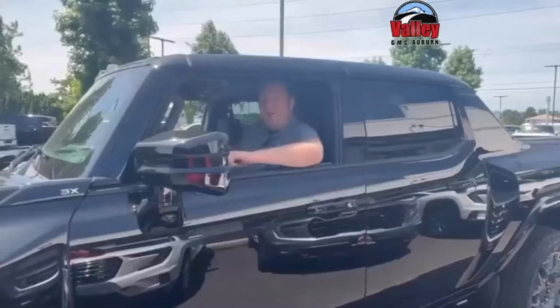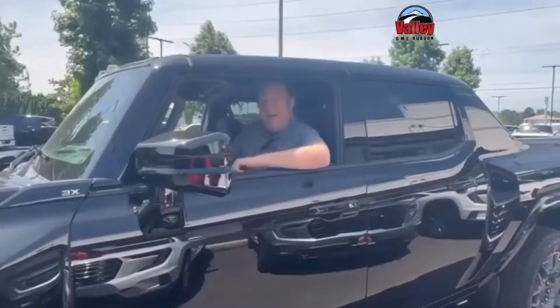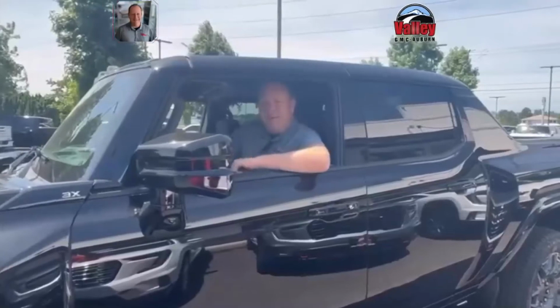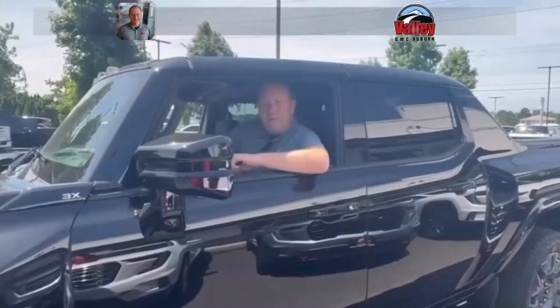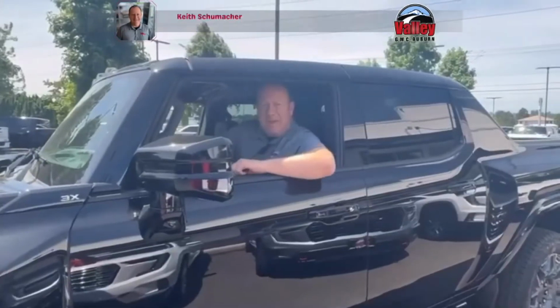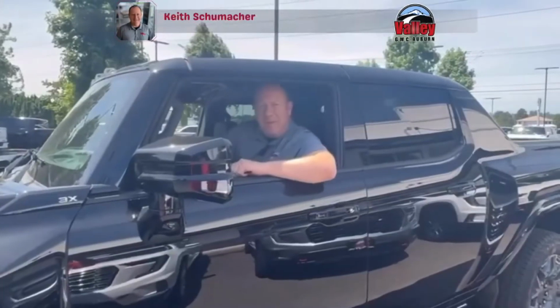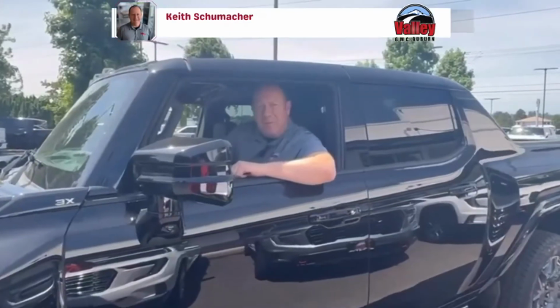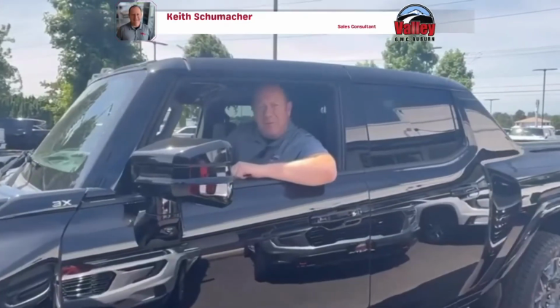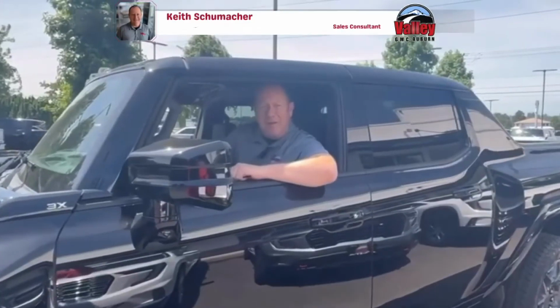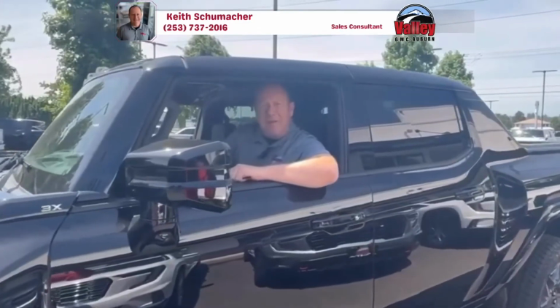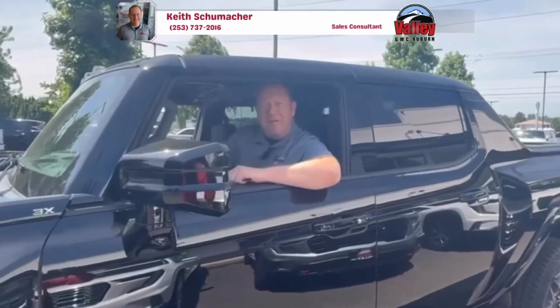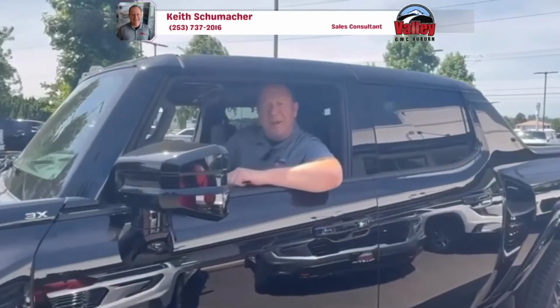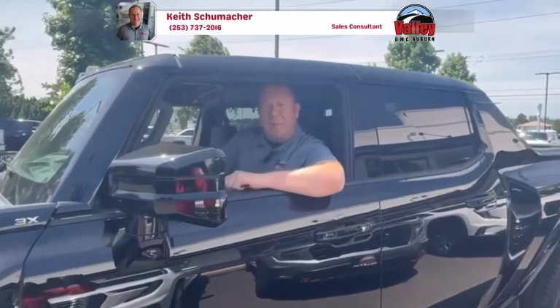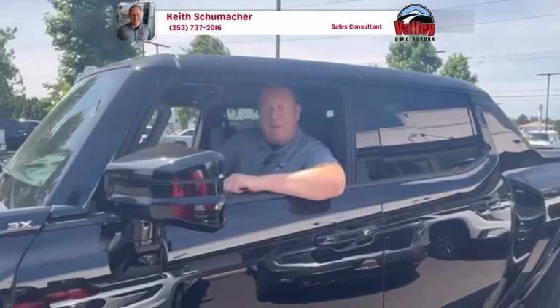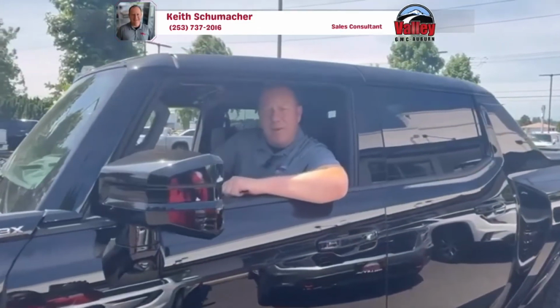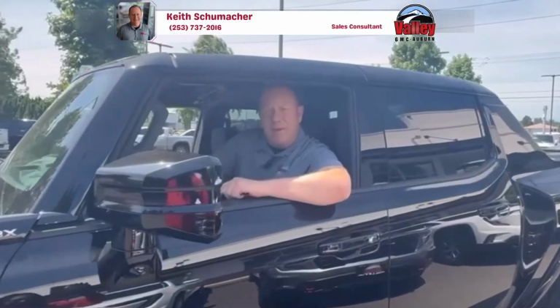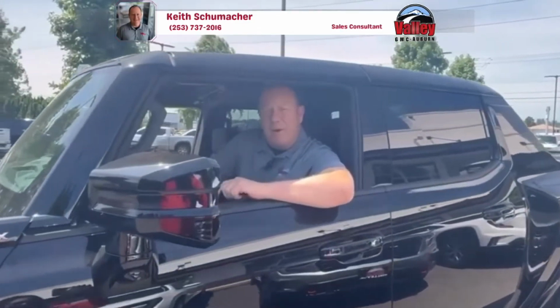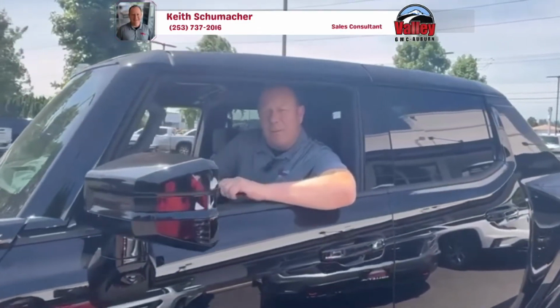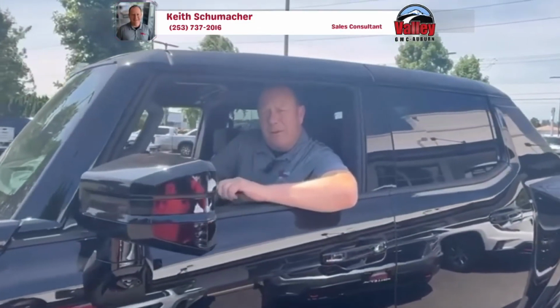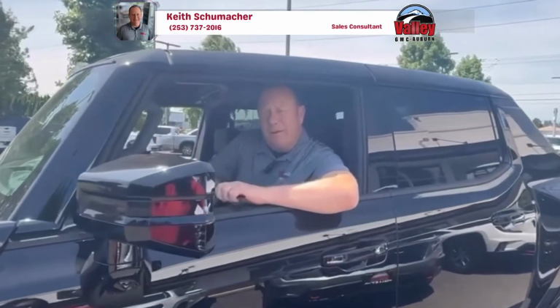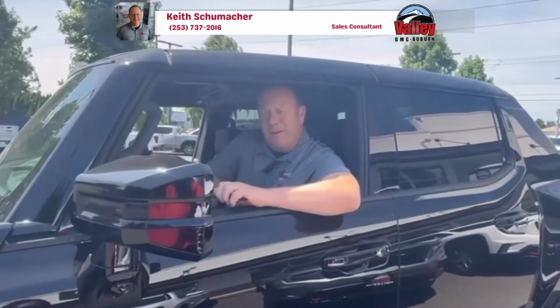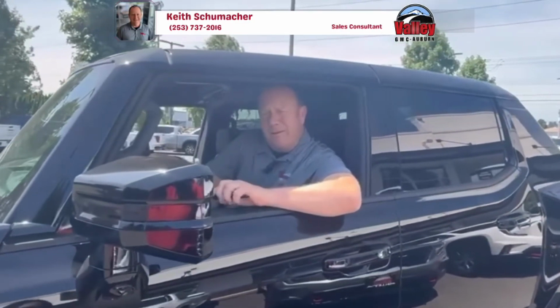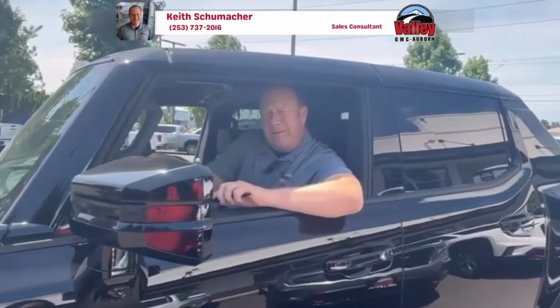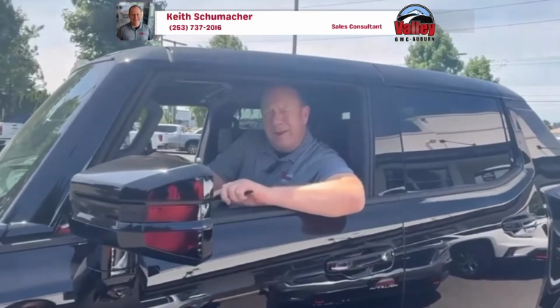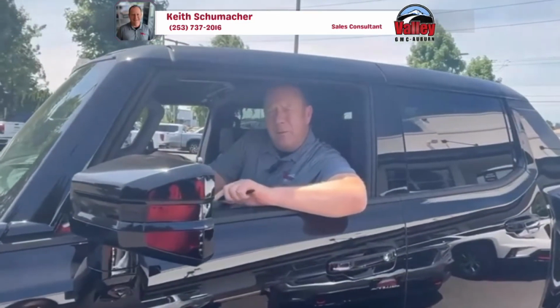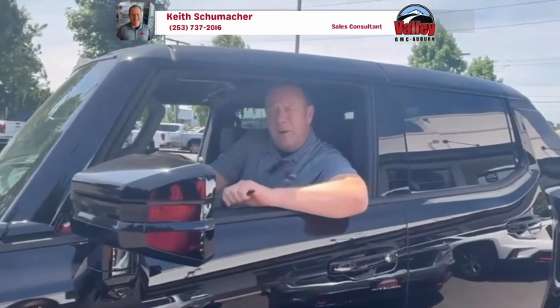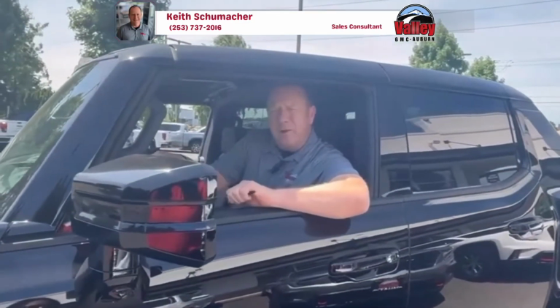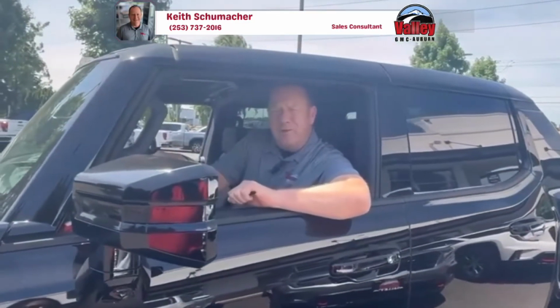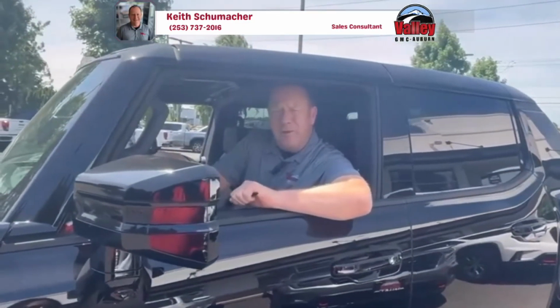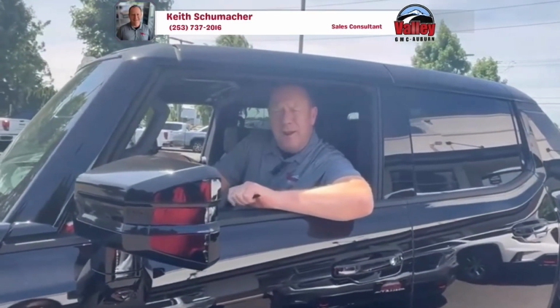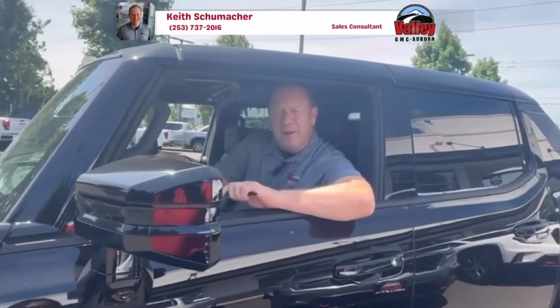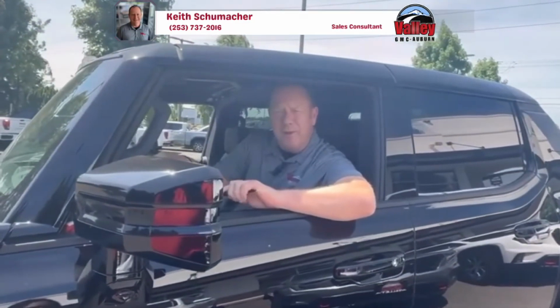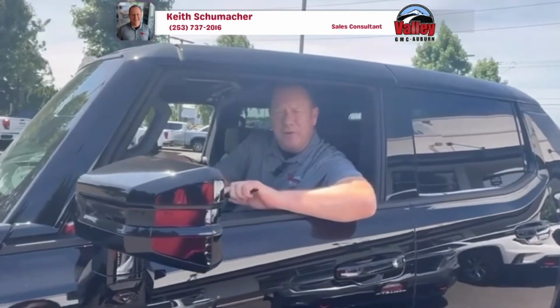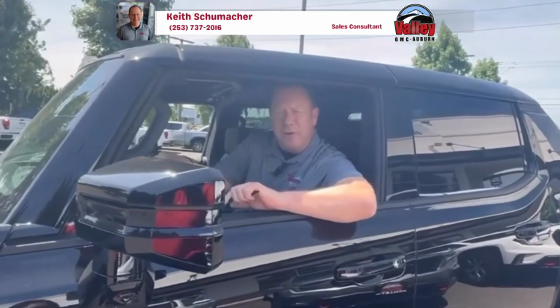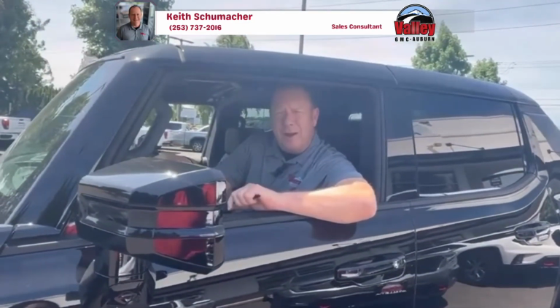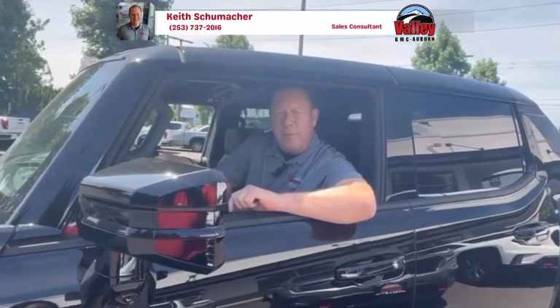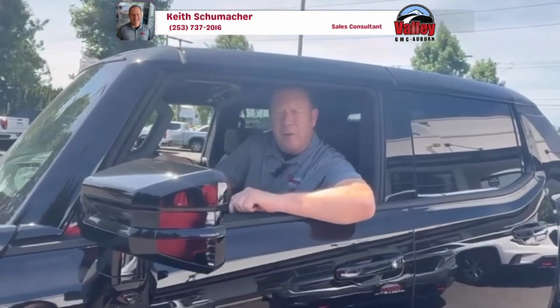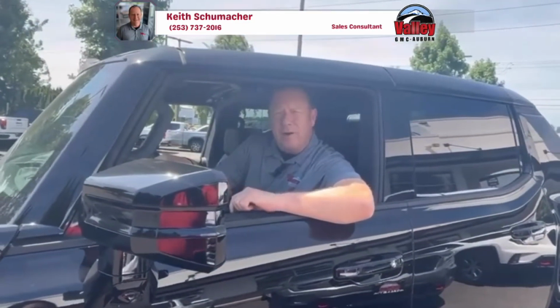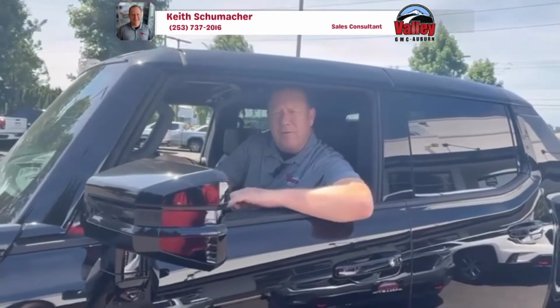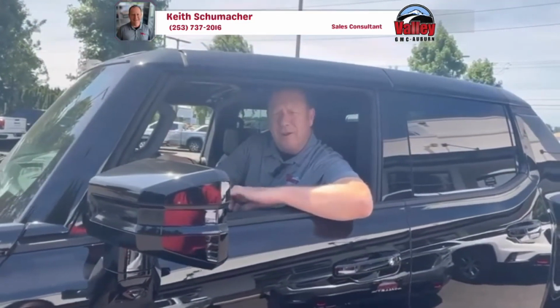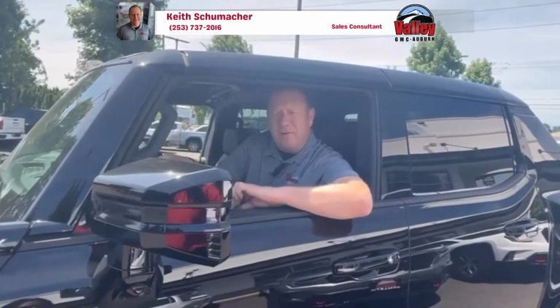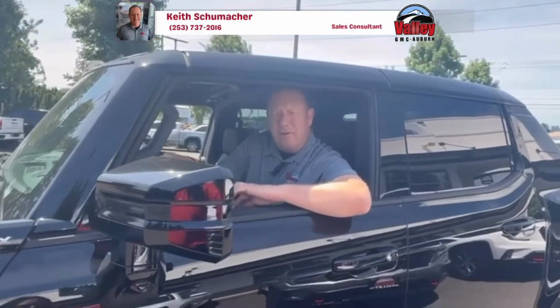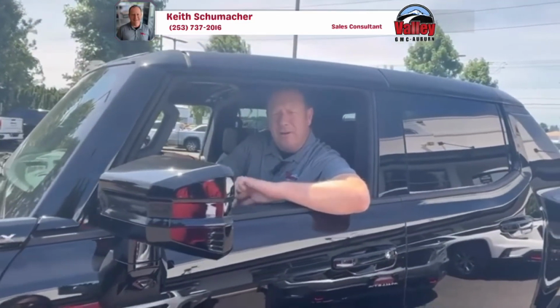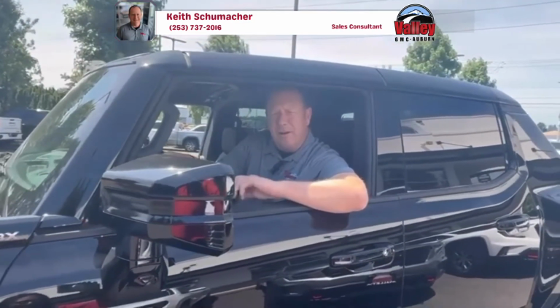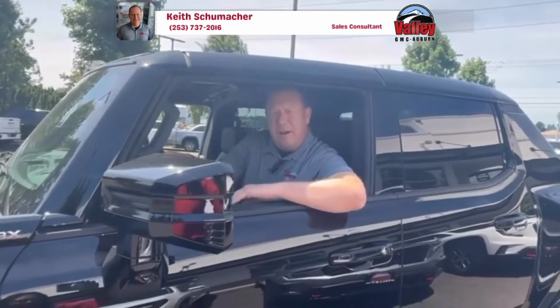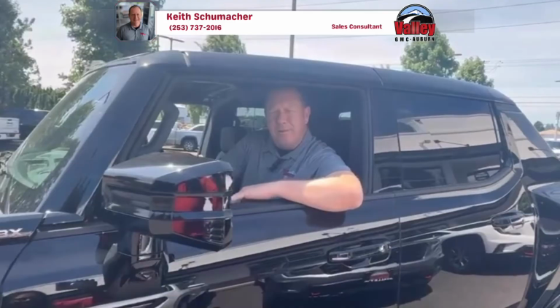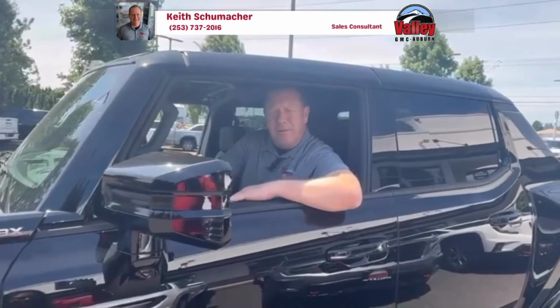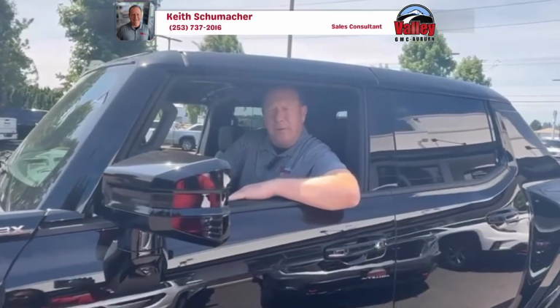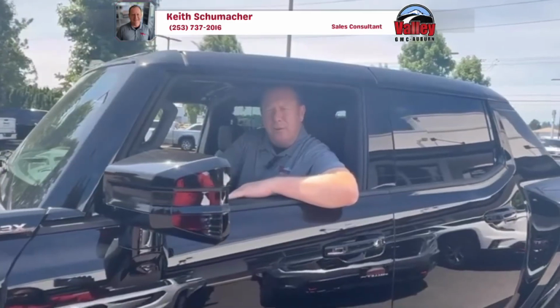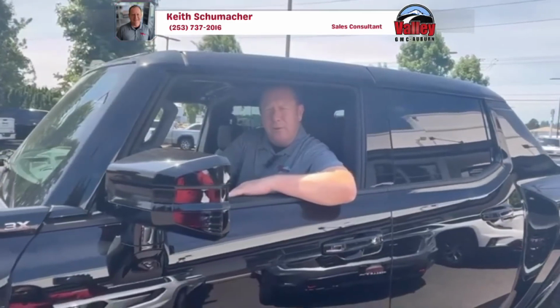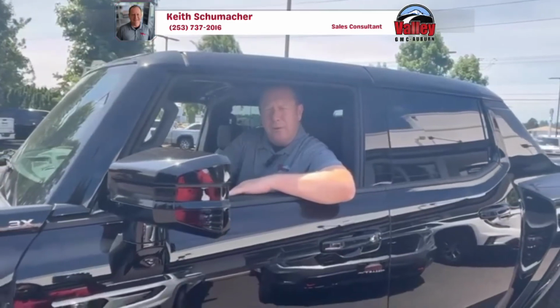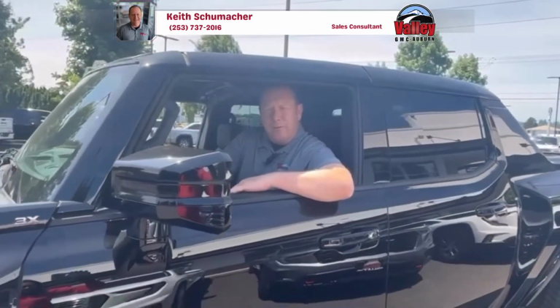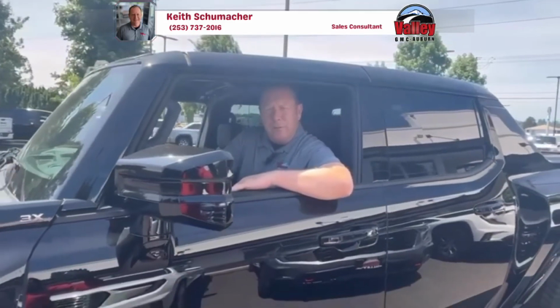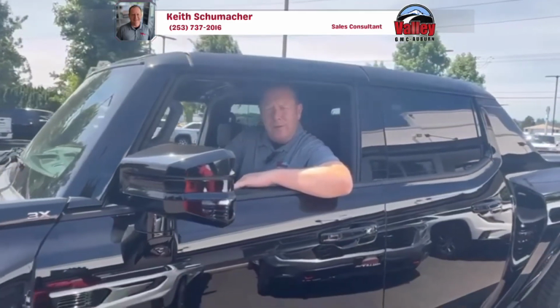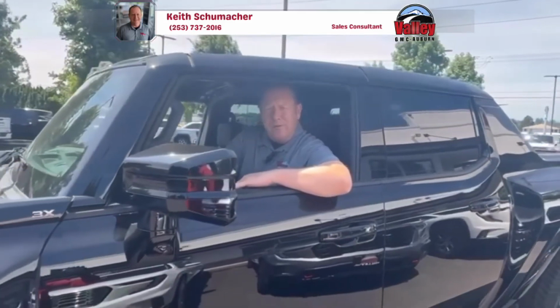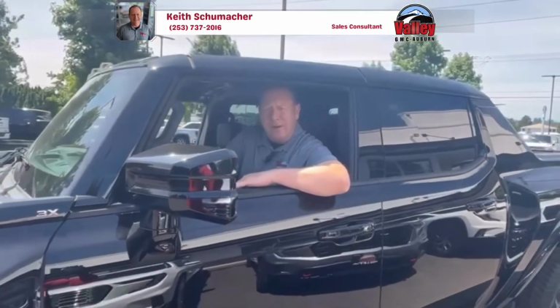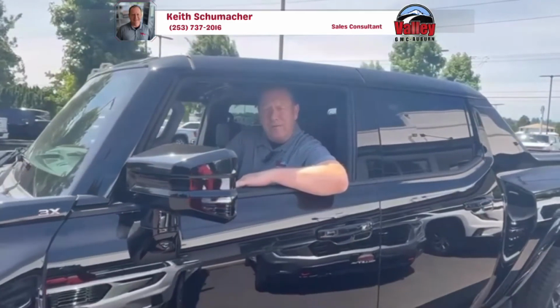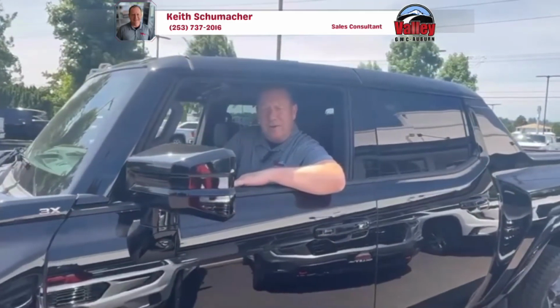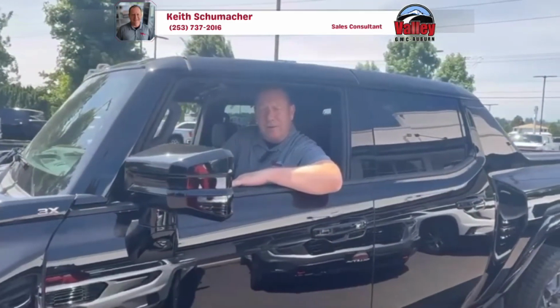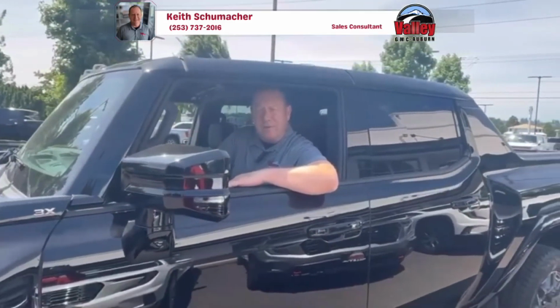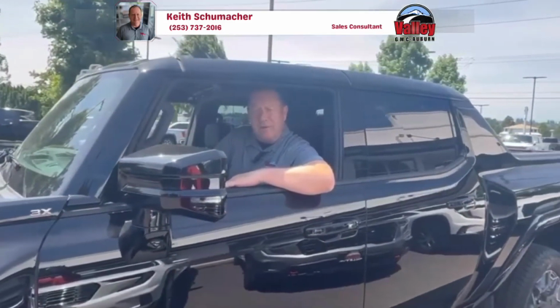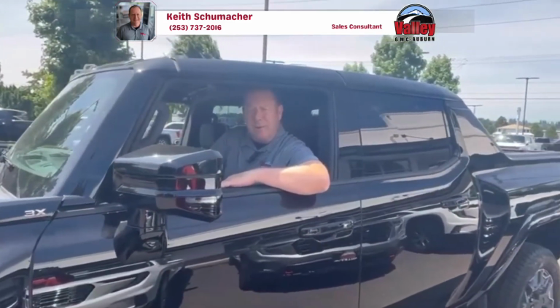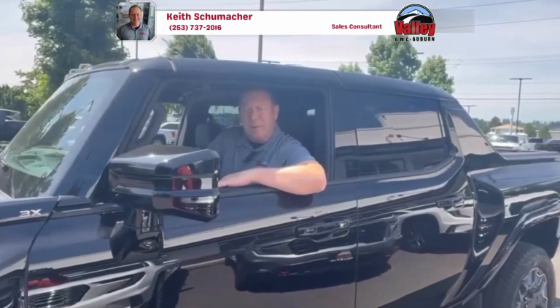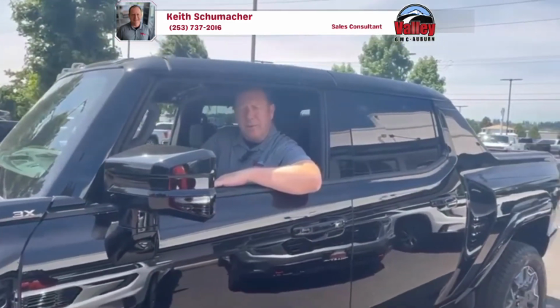All right, this is Keith with Valley GMC in Auburn. Today we're going to show you how to use the crab walk feature on the new 2025 GMC Hummer.